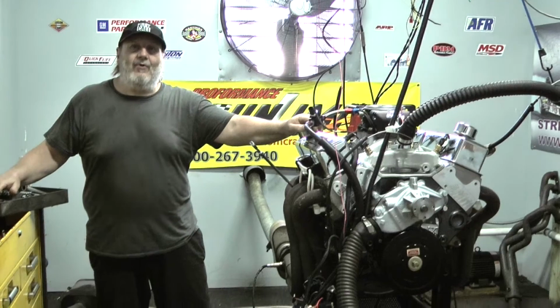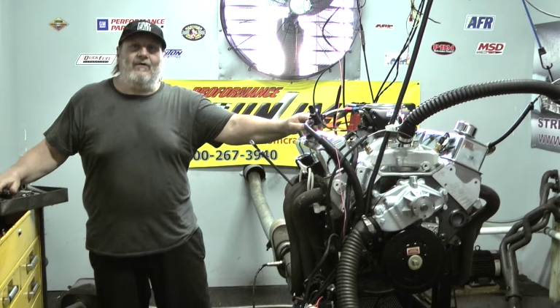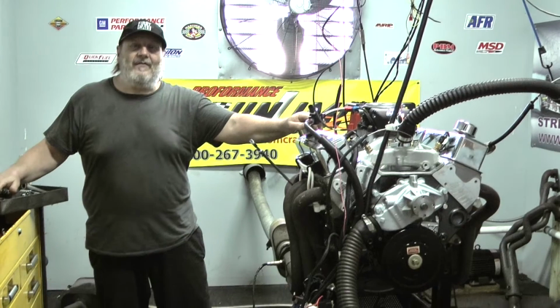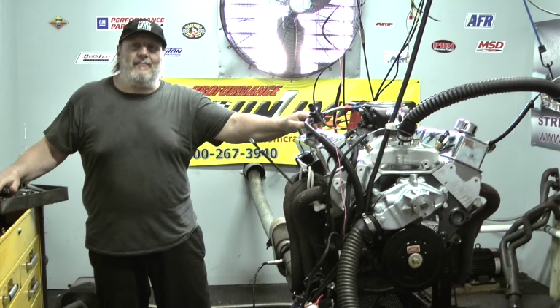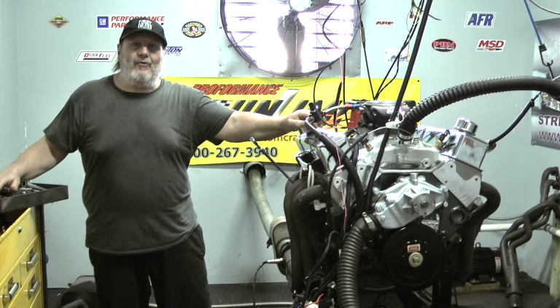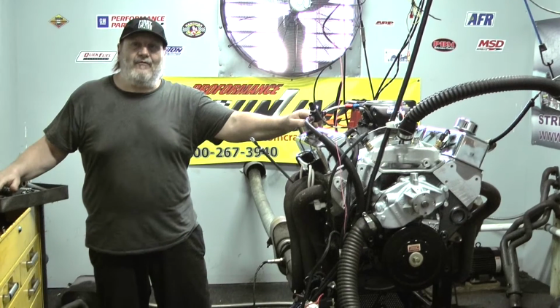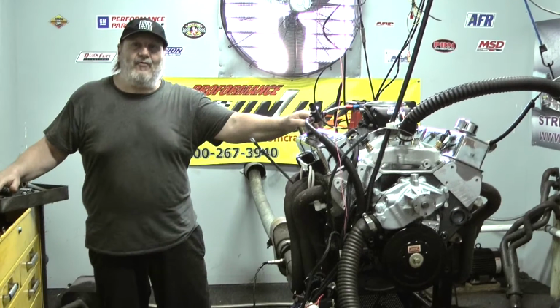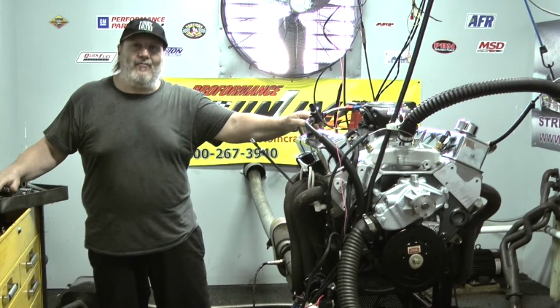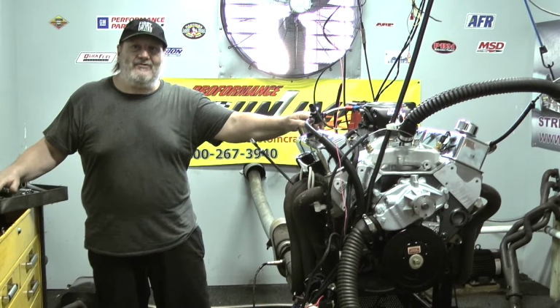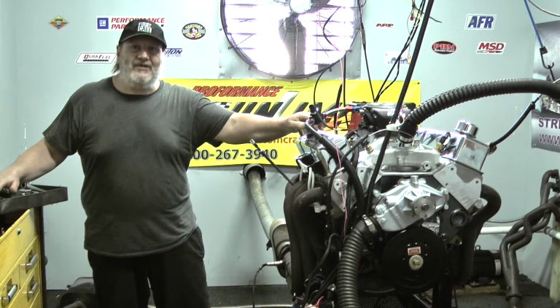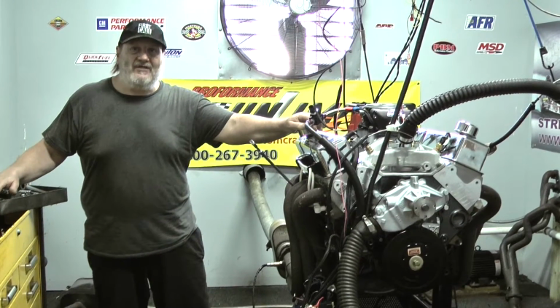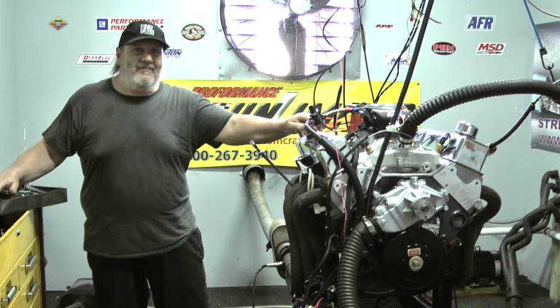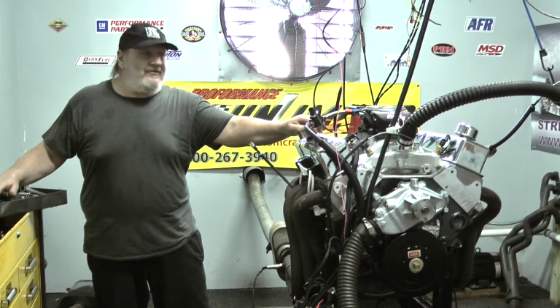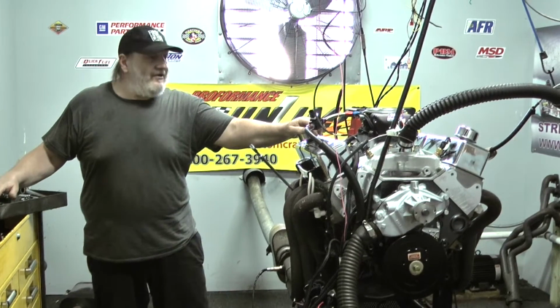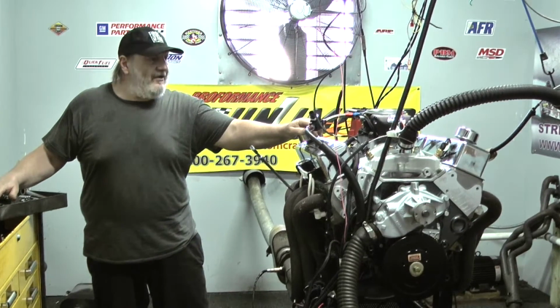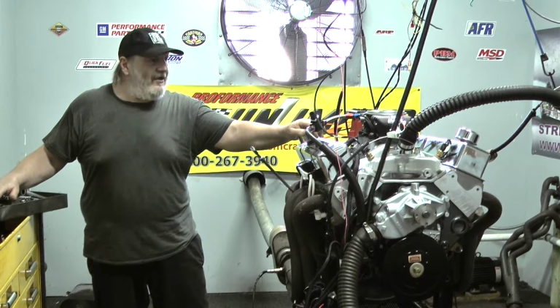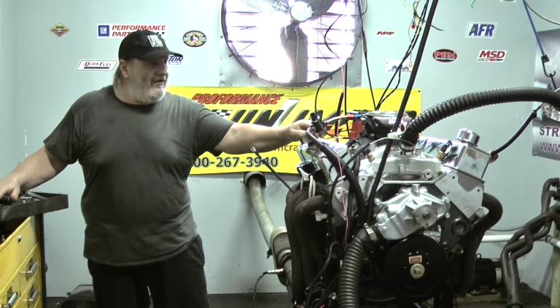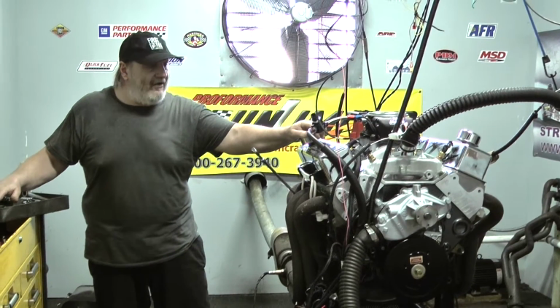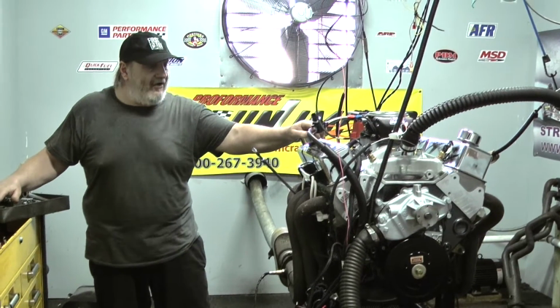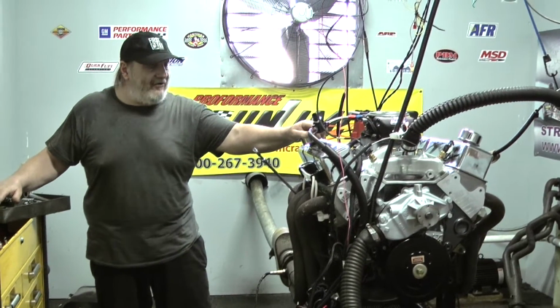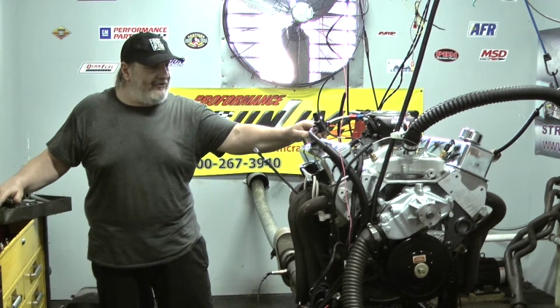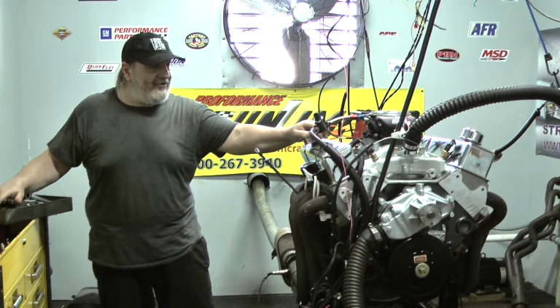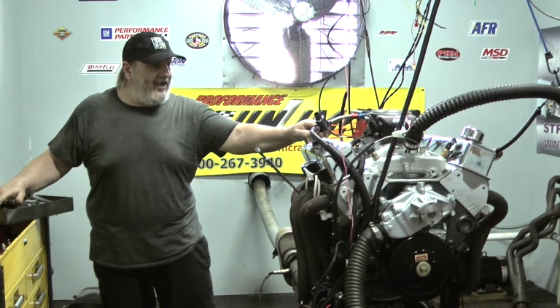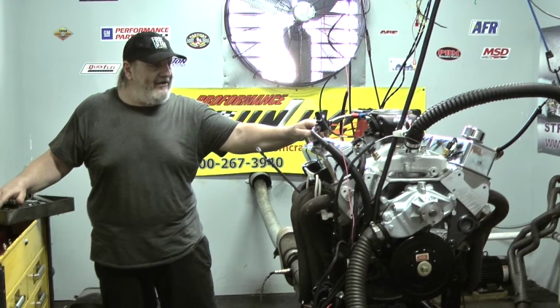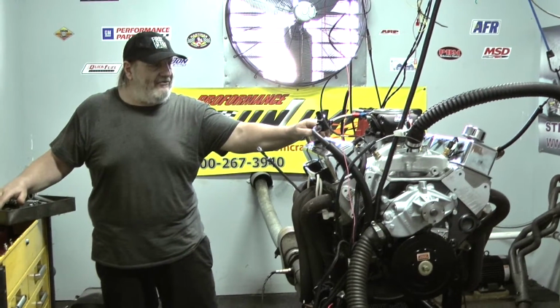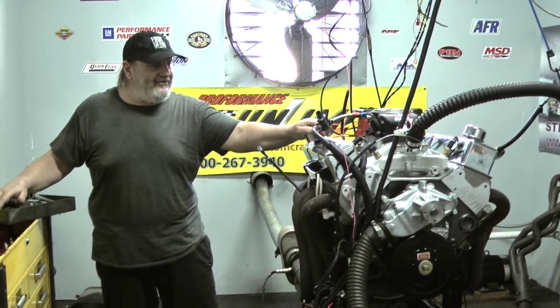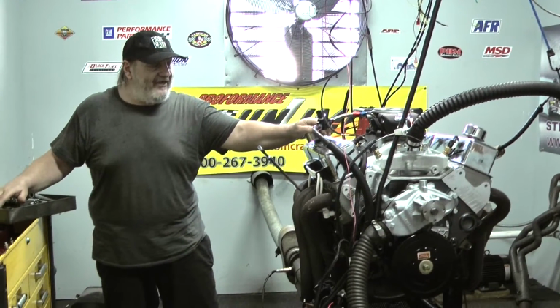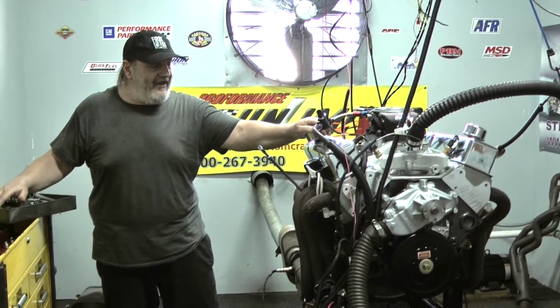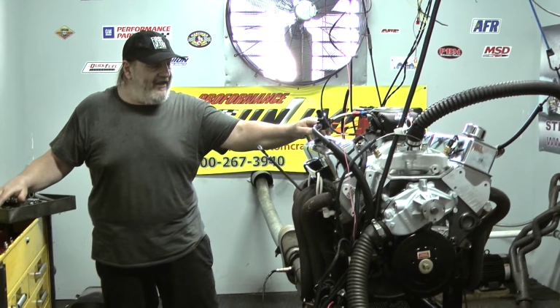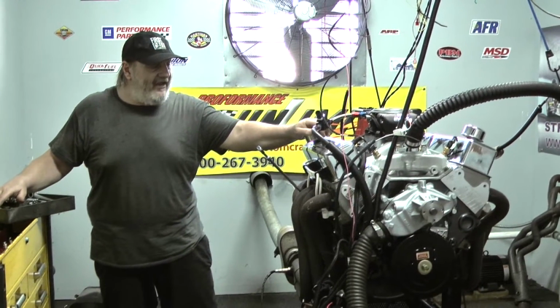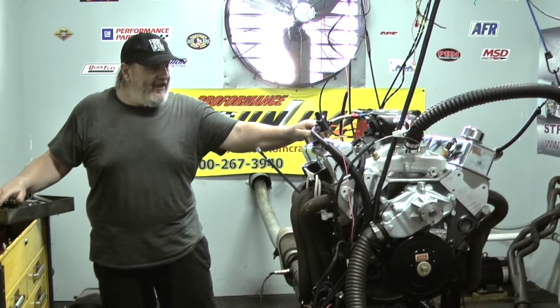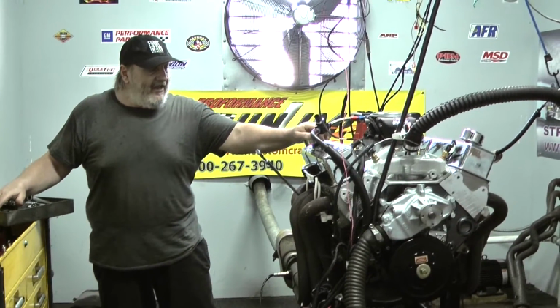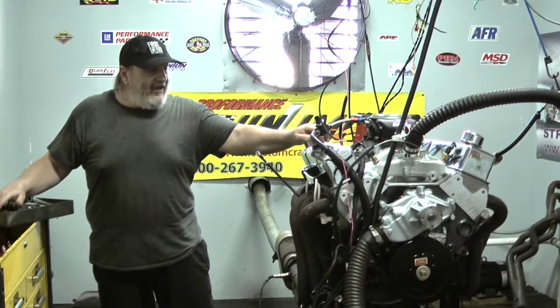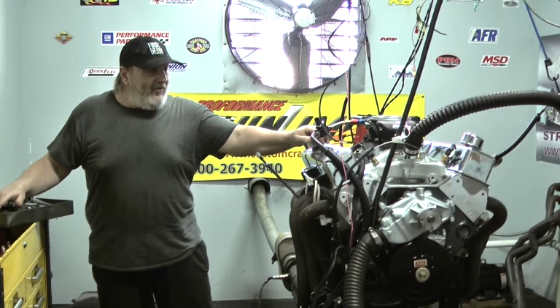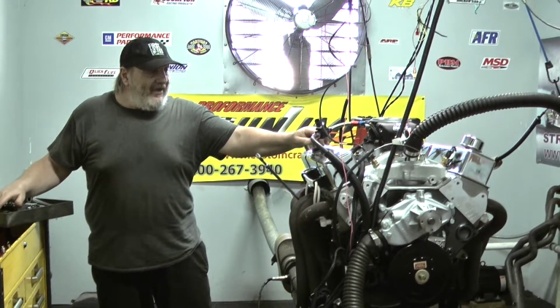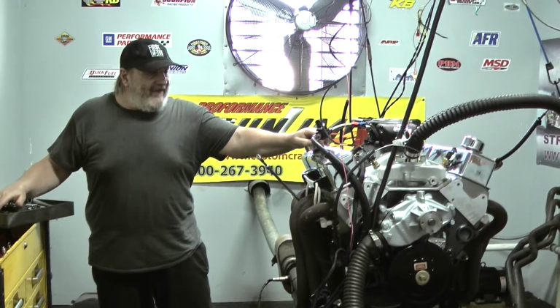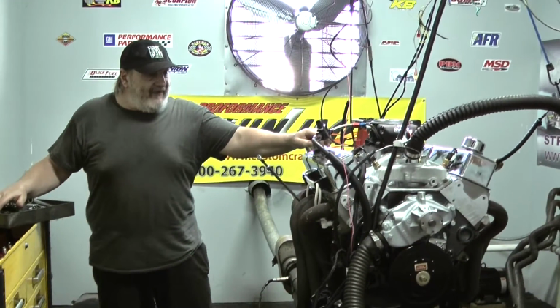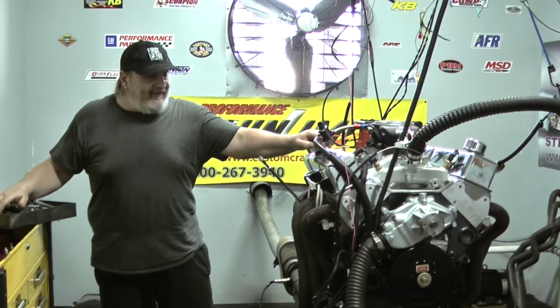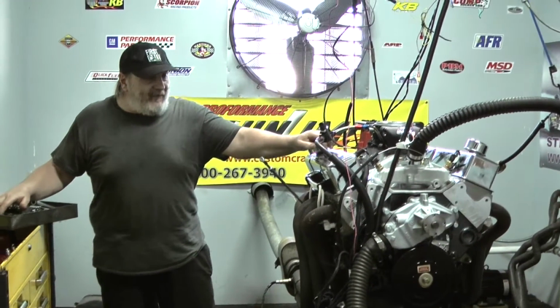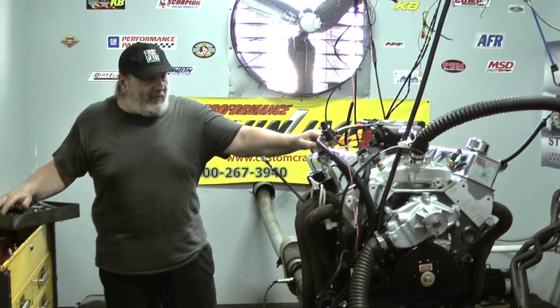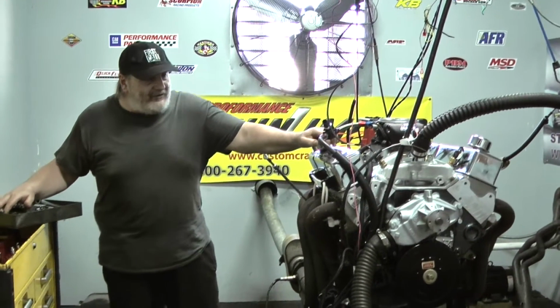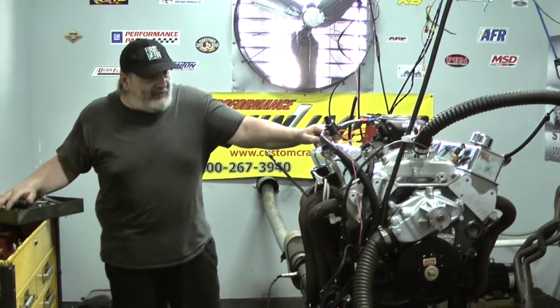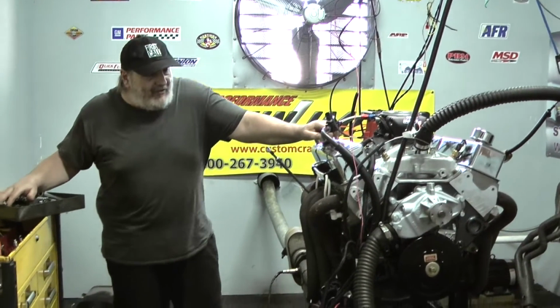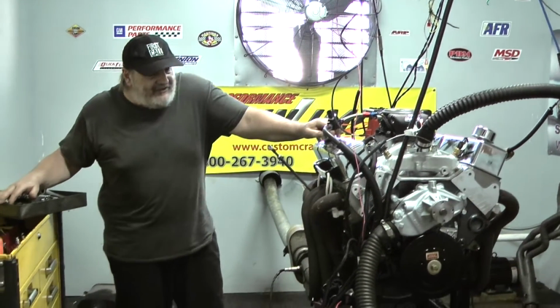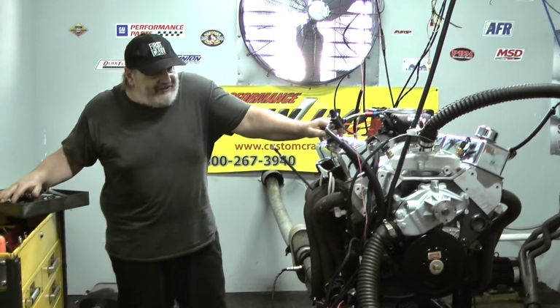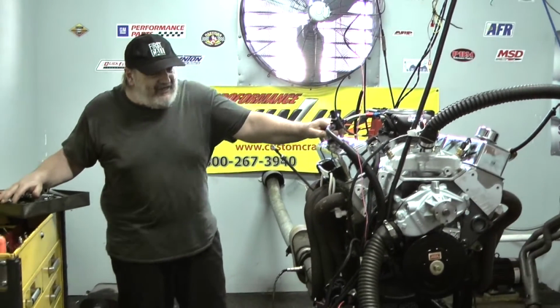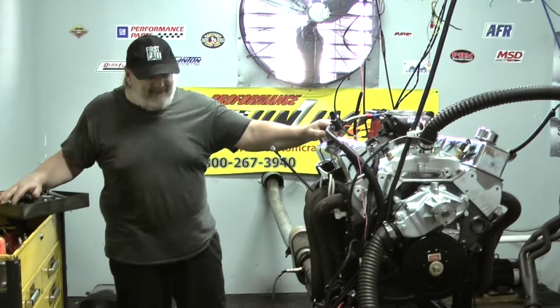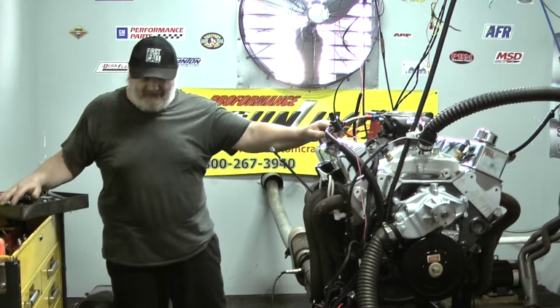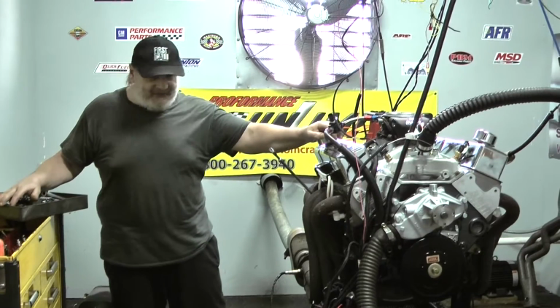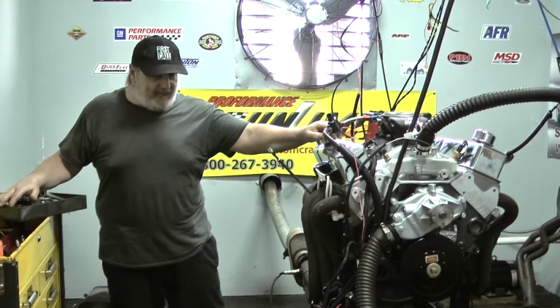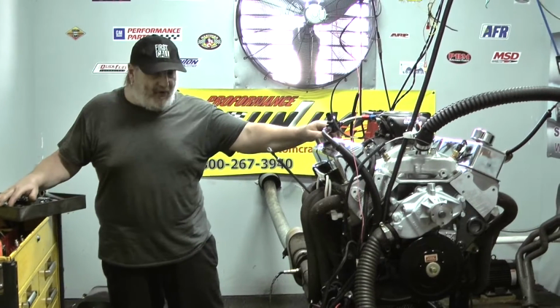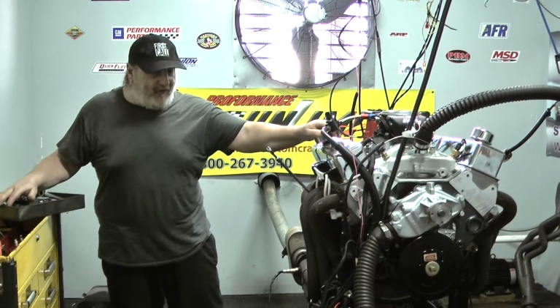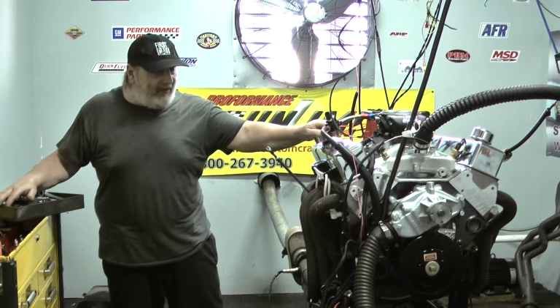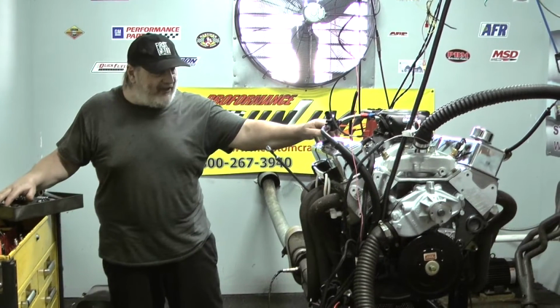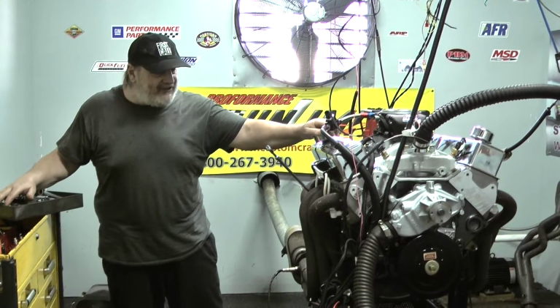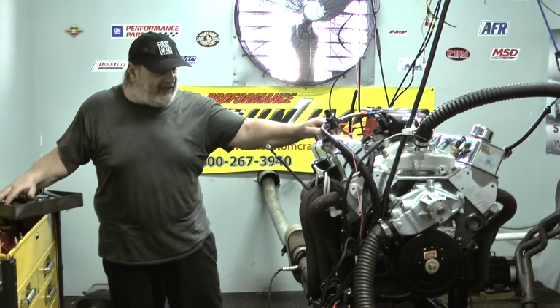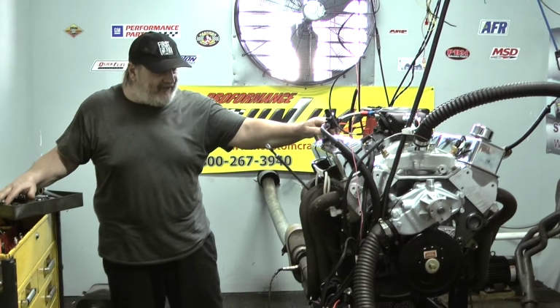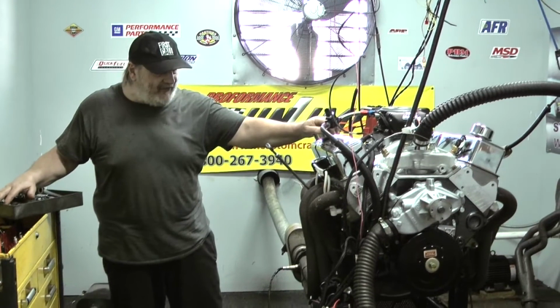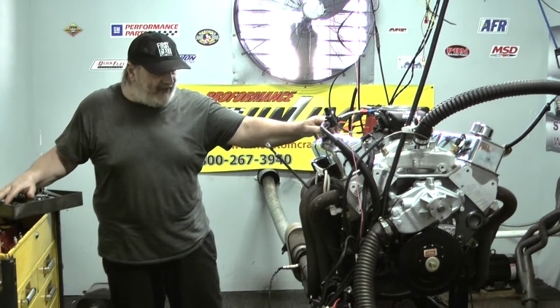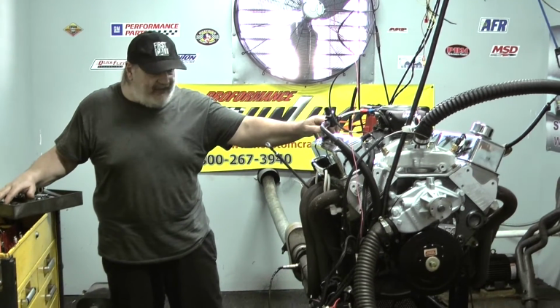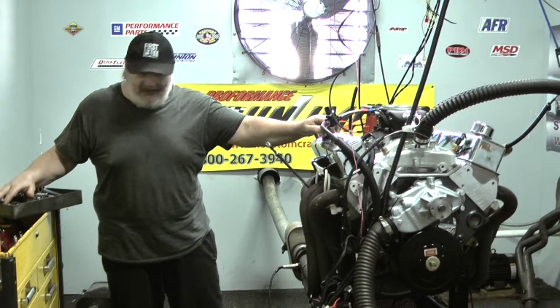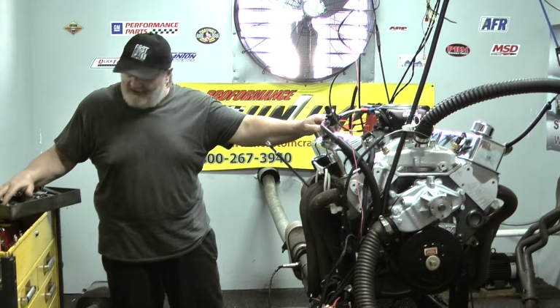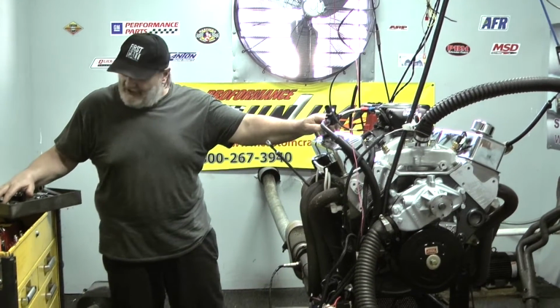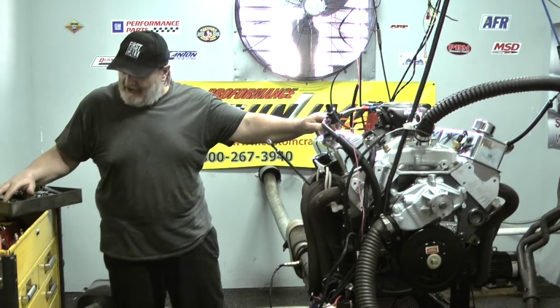Welcome to Performance Unlimited. On our dyno today, we have a 427 small block Chevrolet engine.